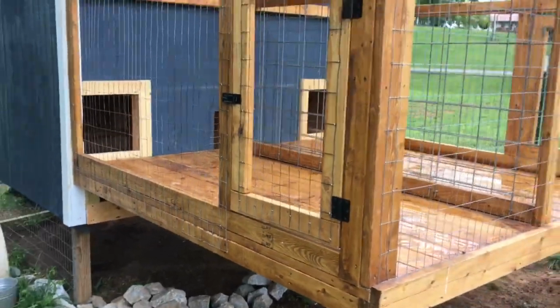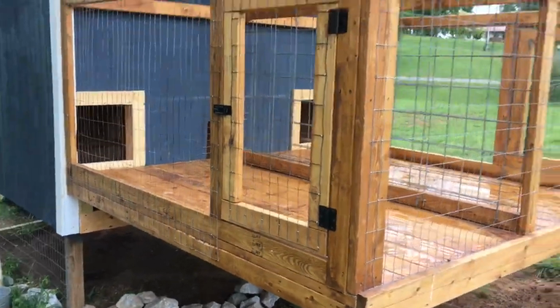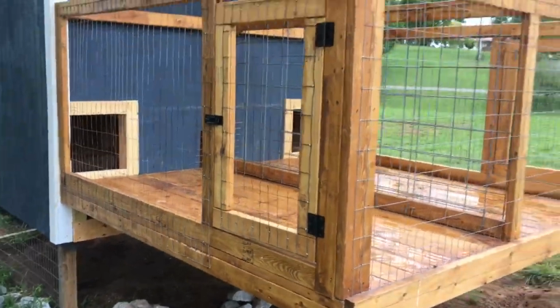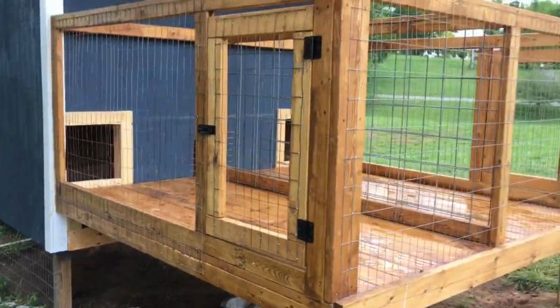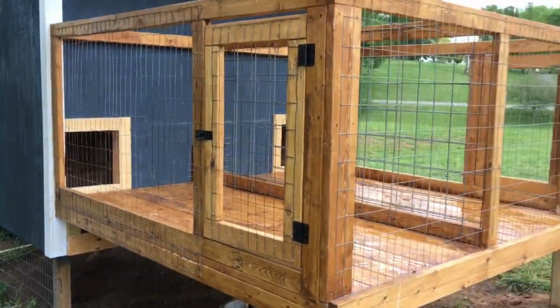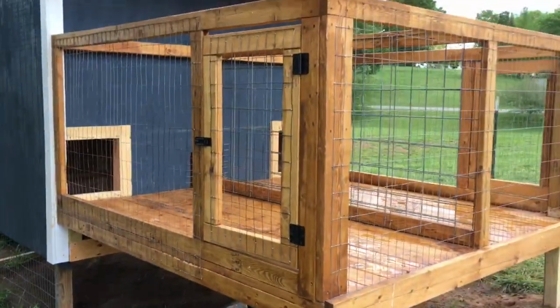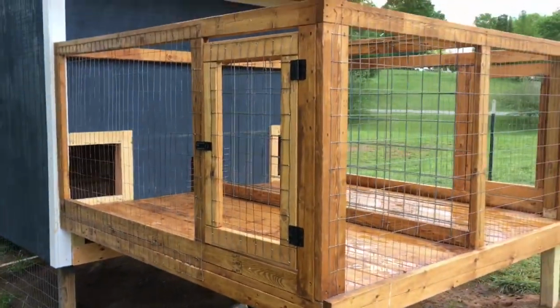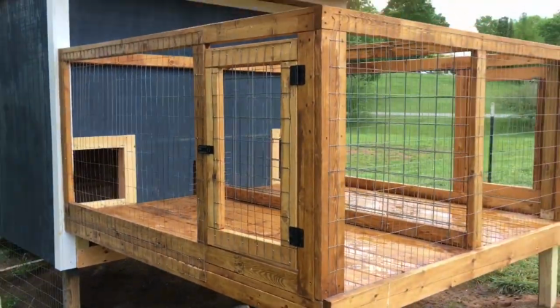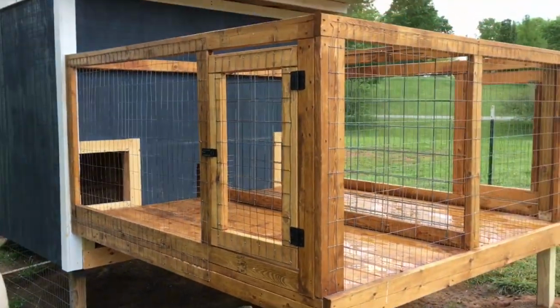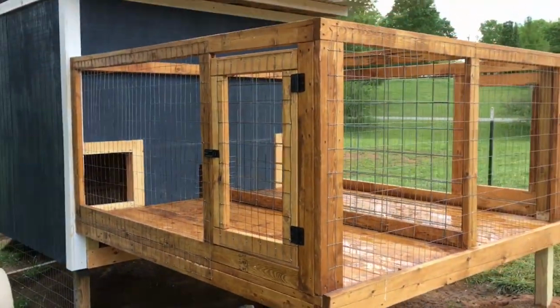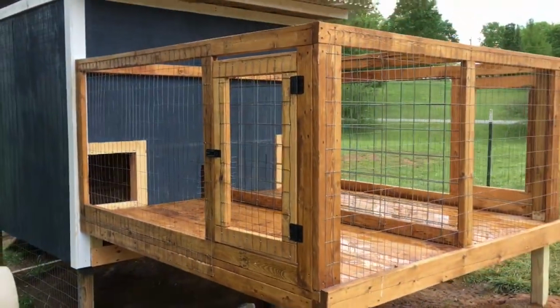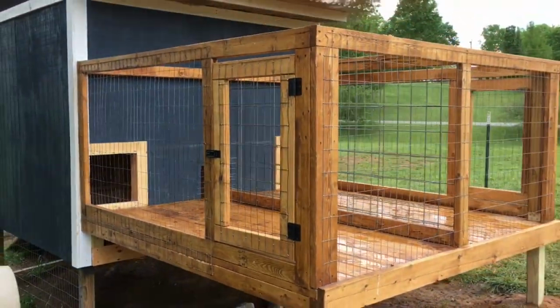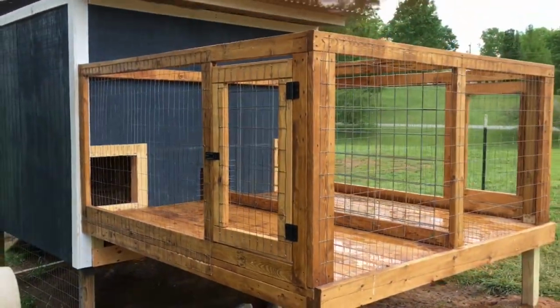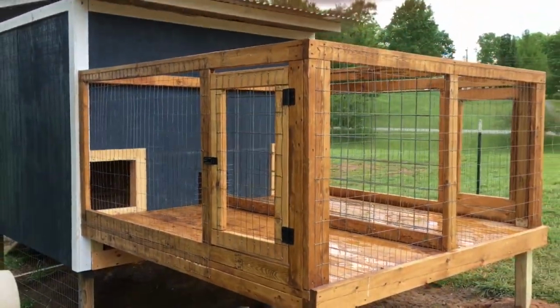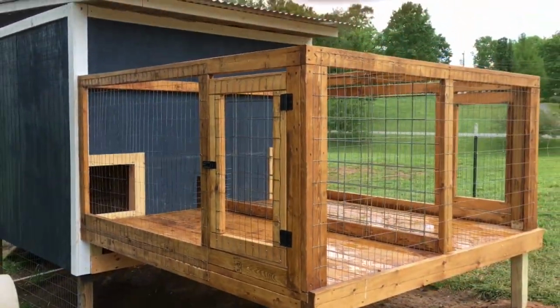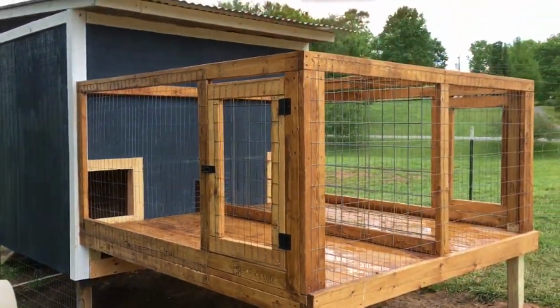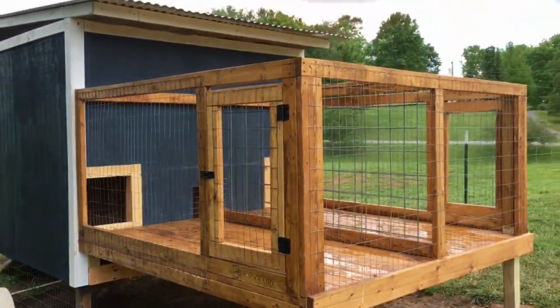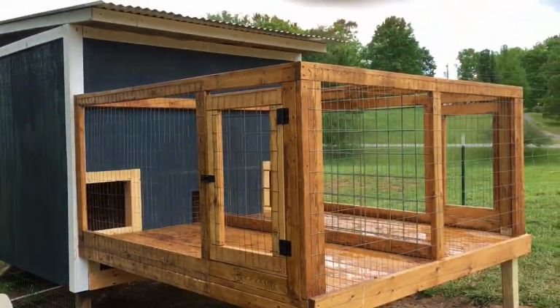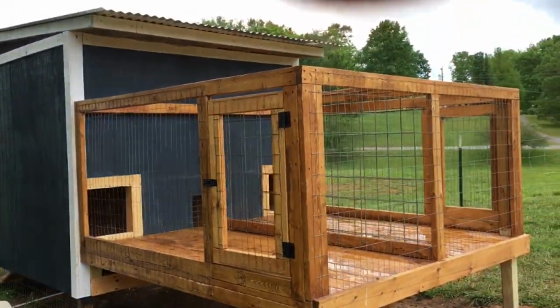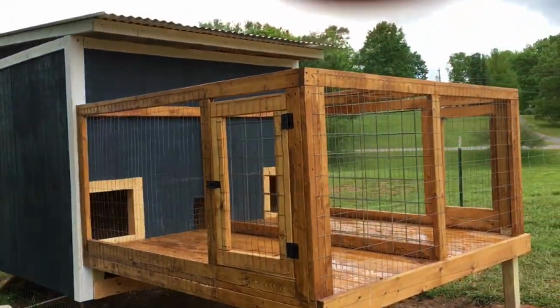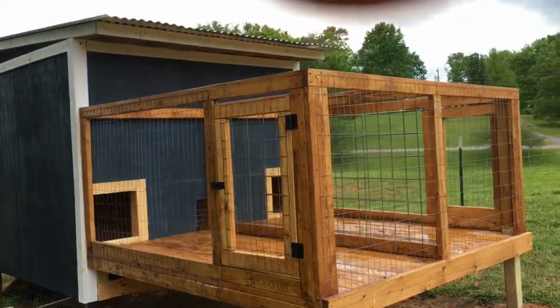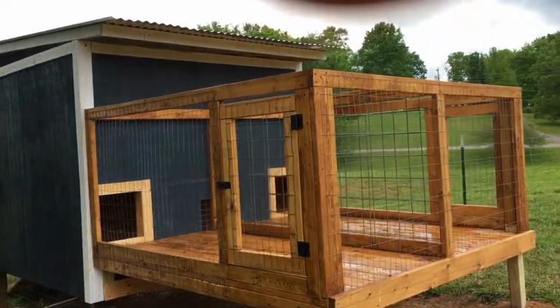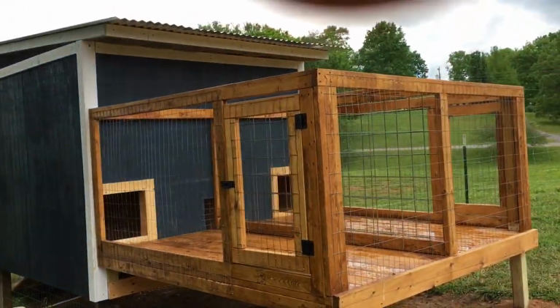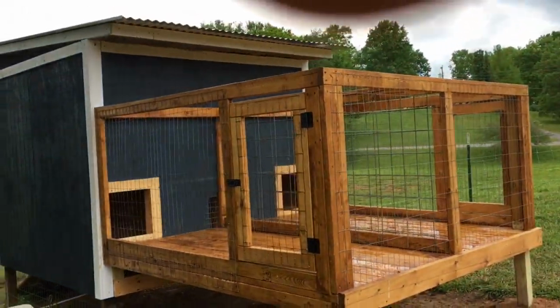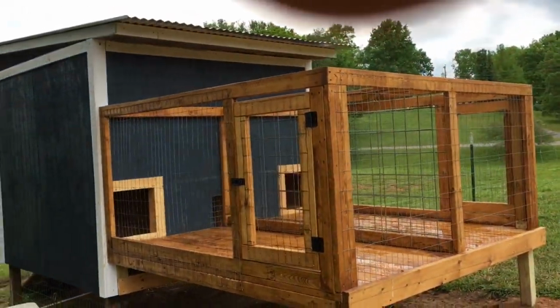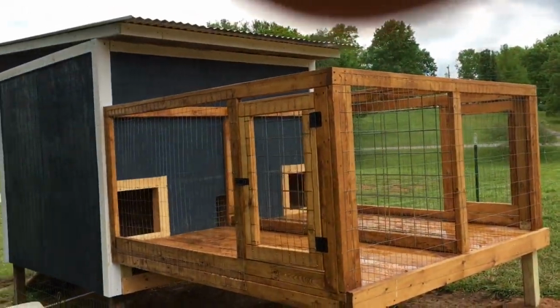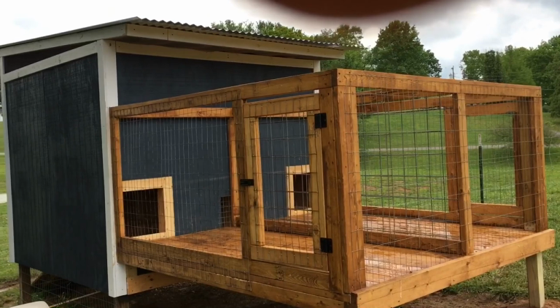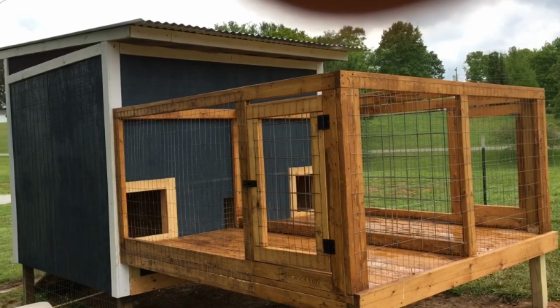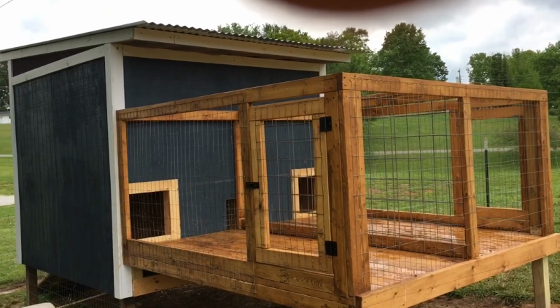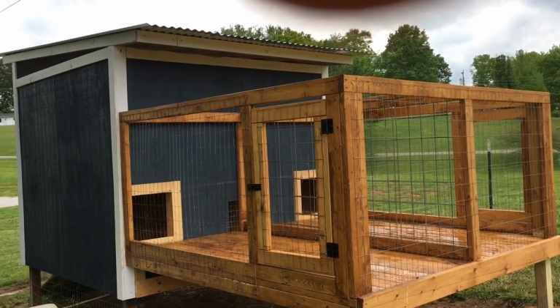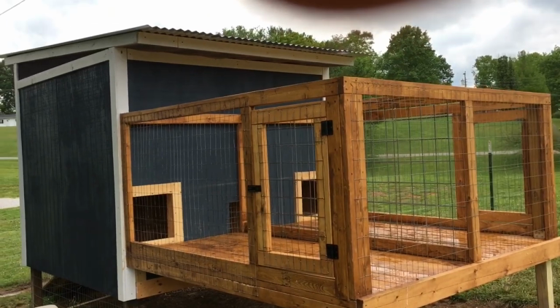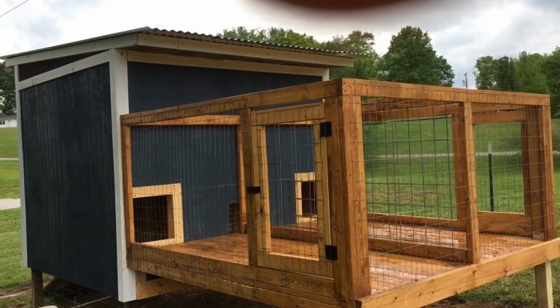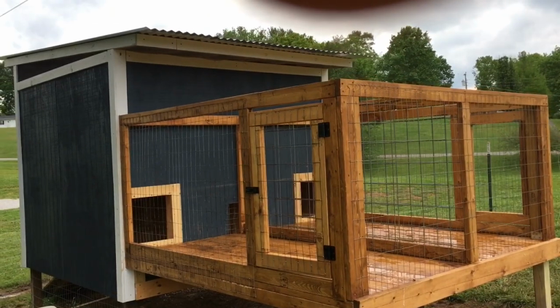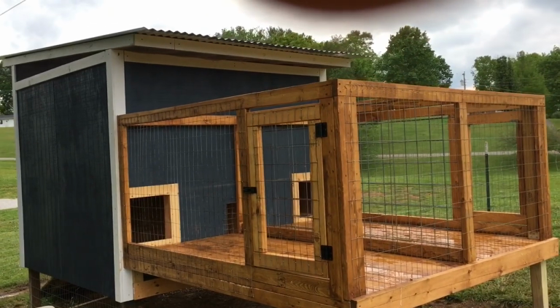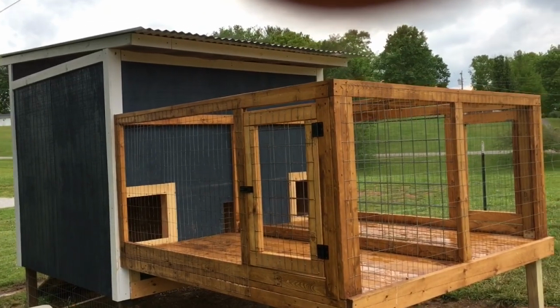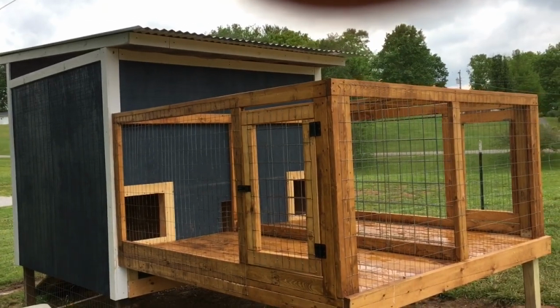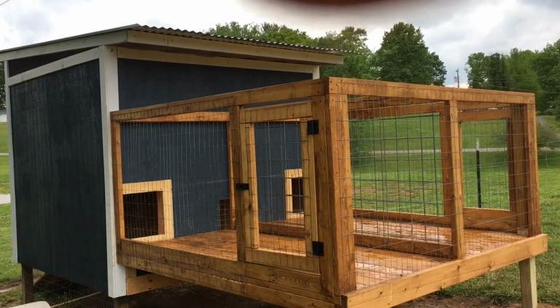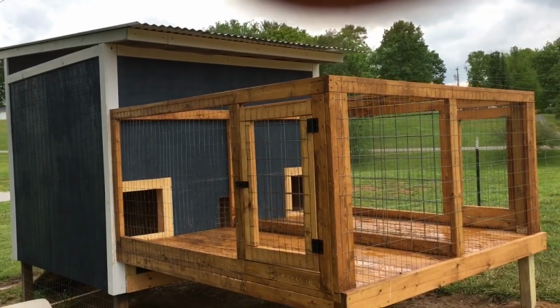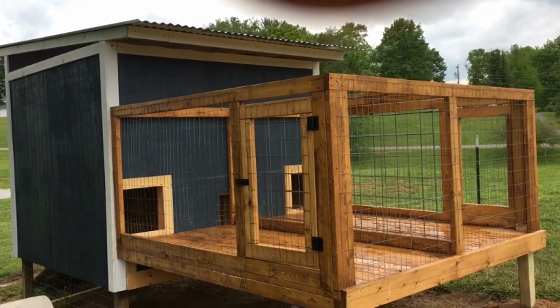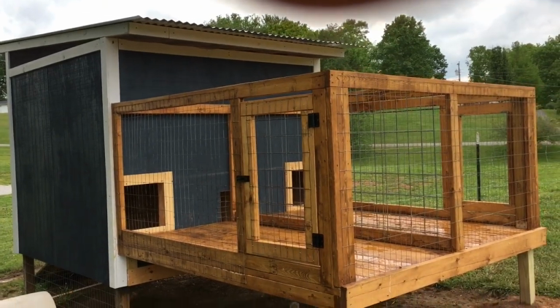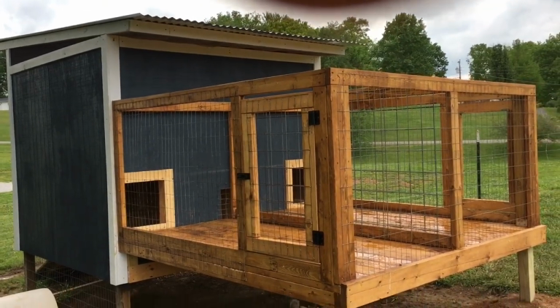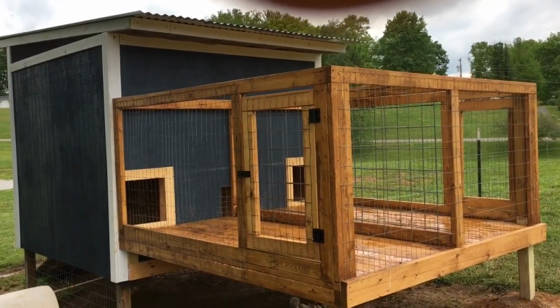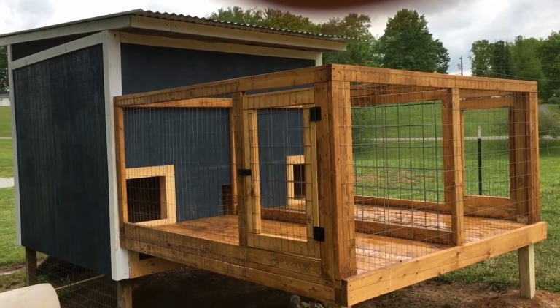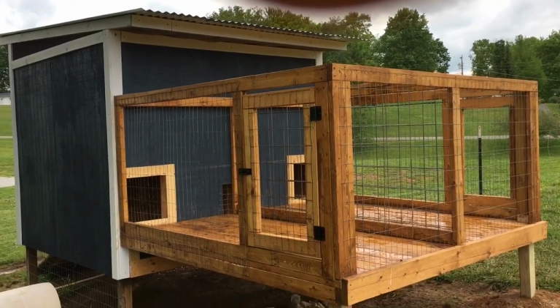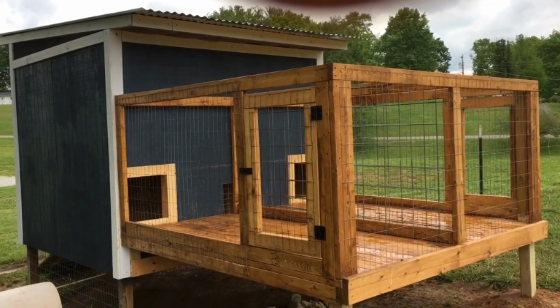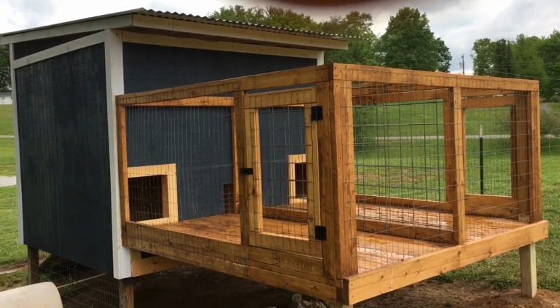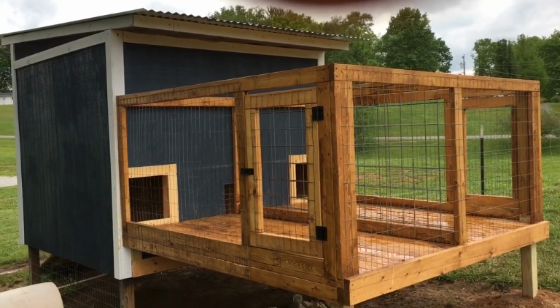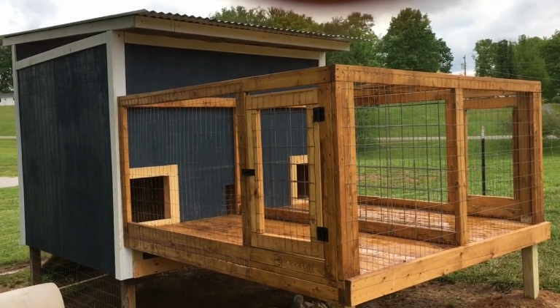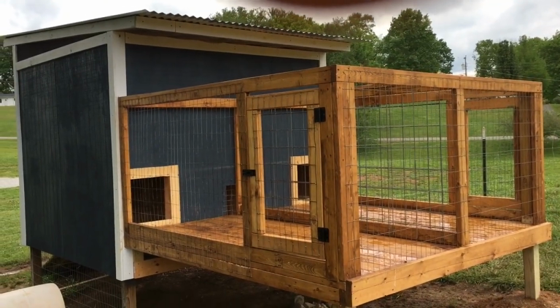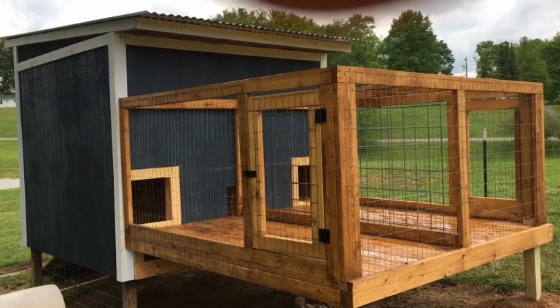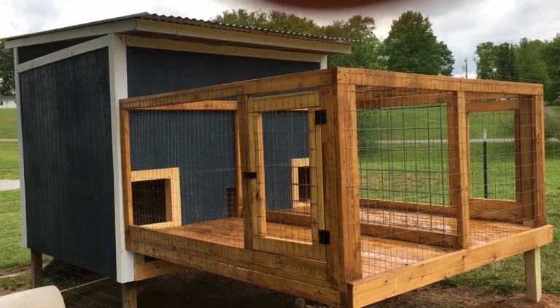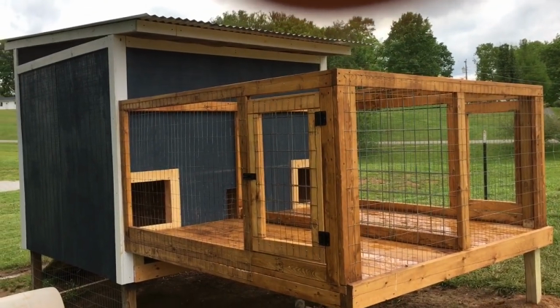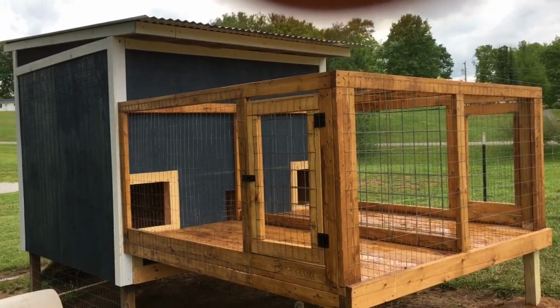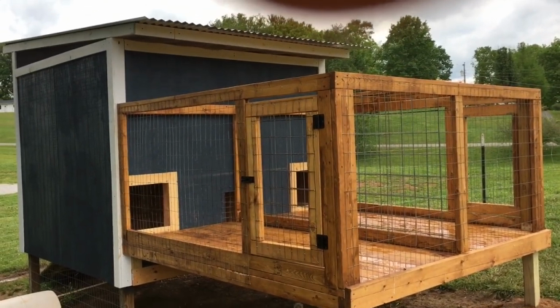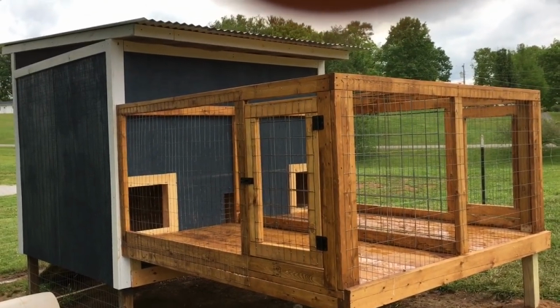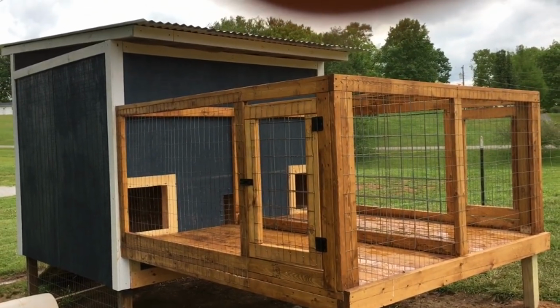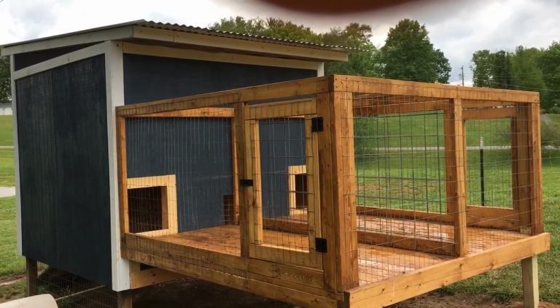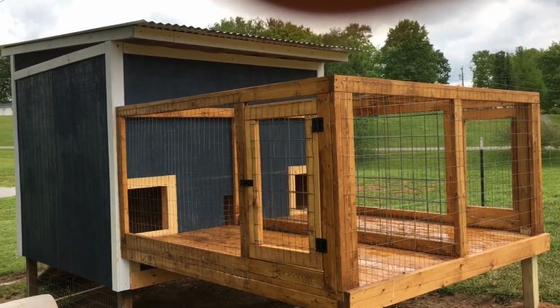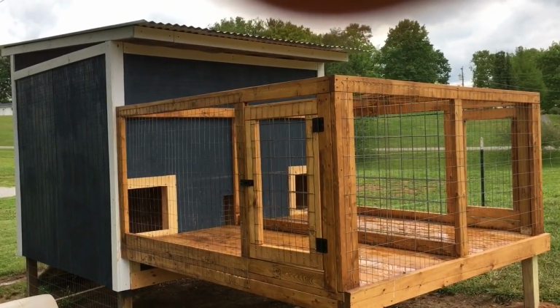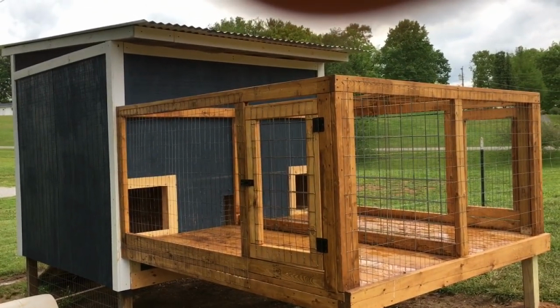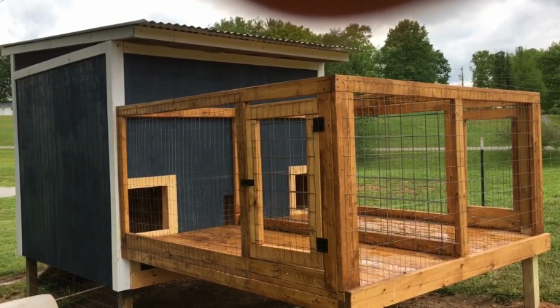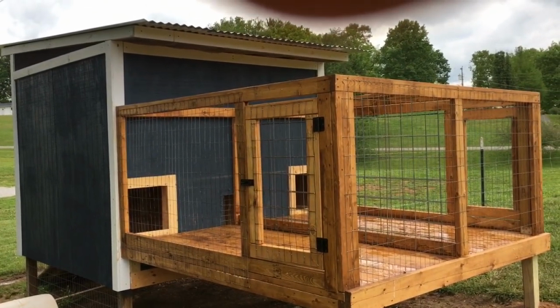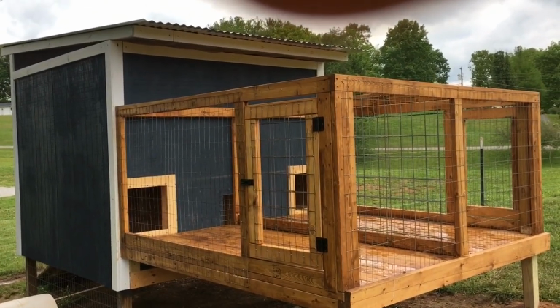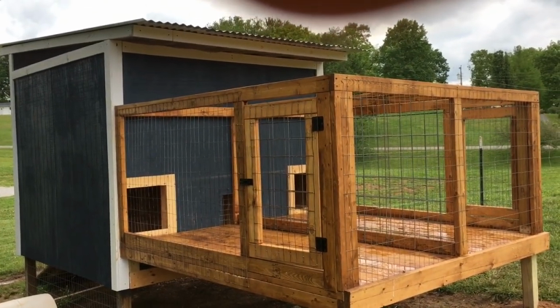Let me take a step back here and kind of give y'all a glimpse of what it looks like in total, and that's what we got.